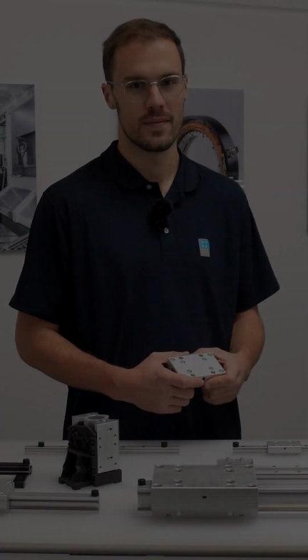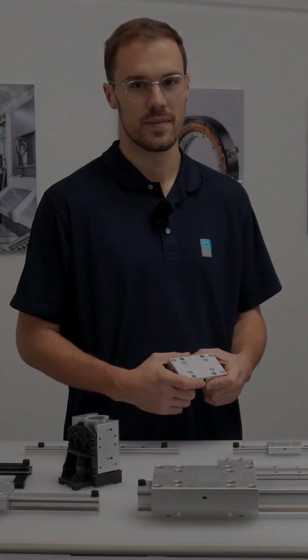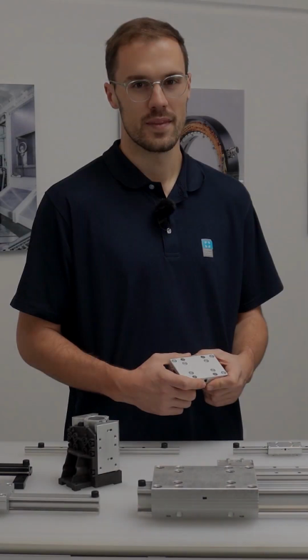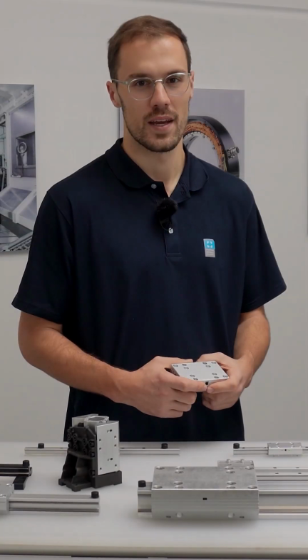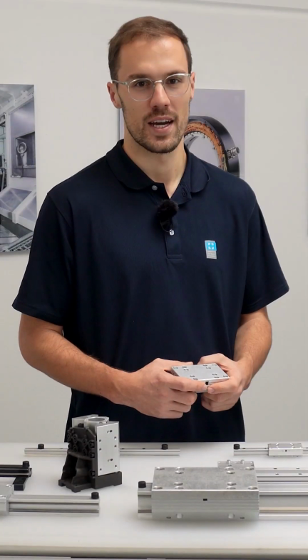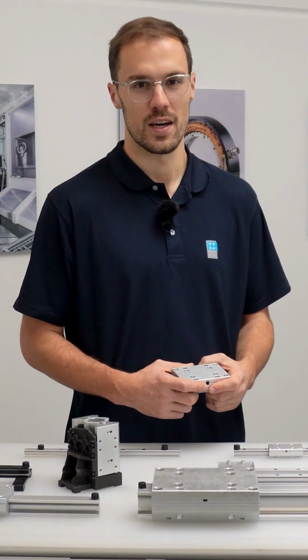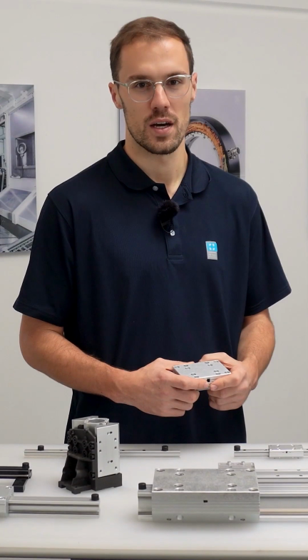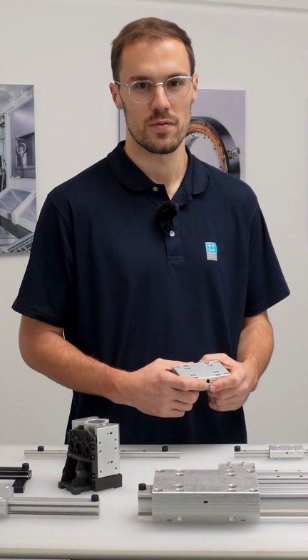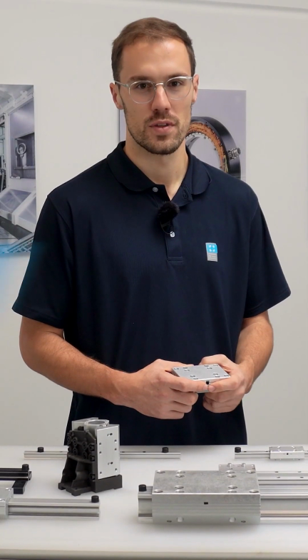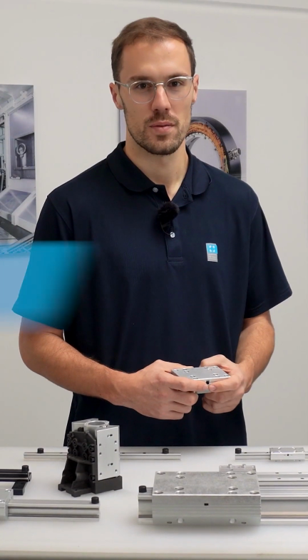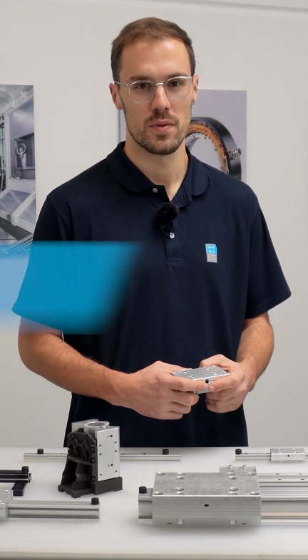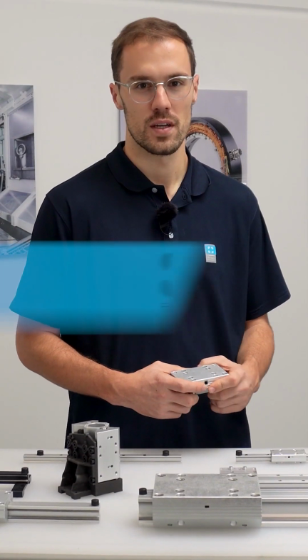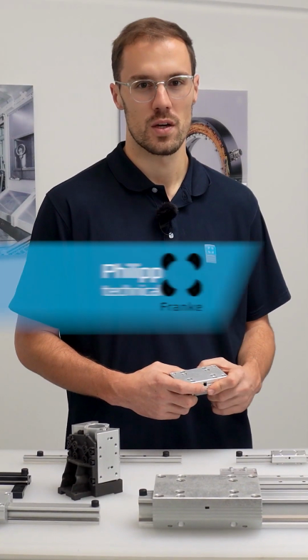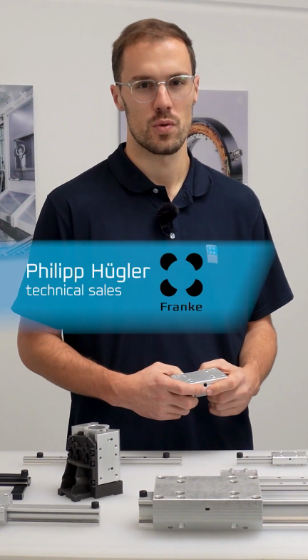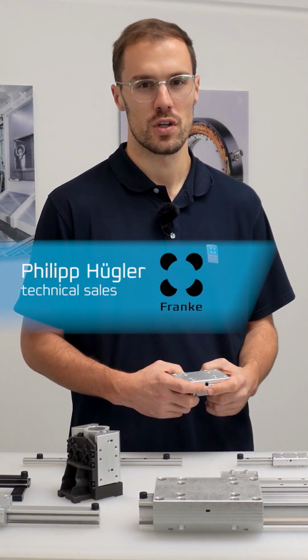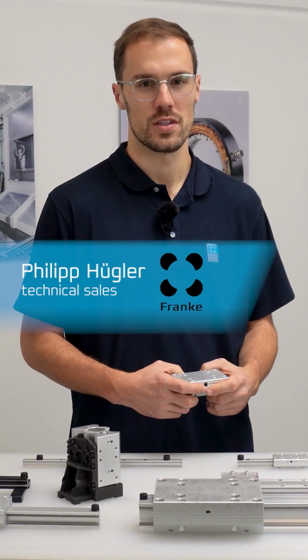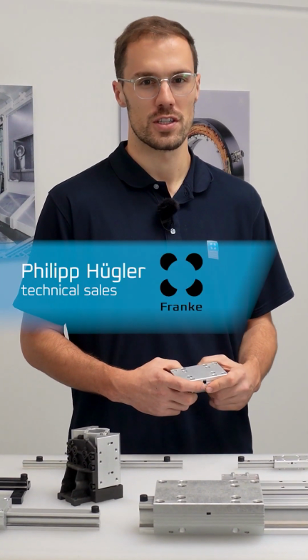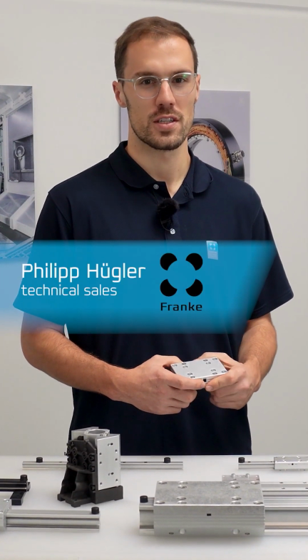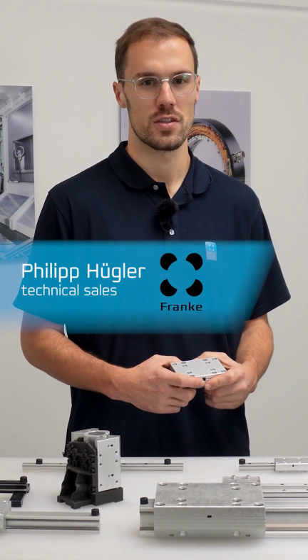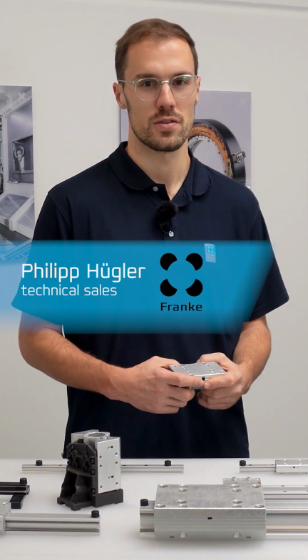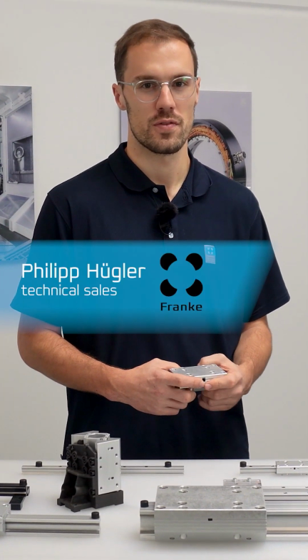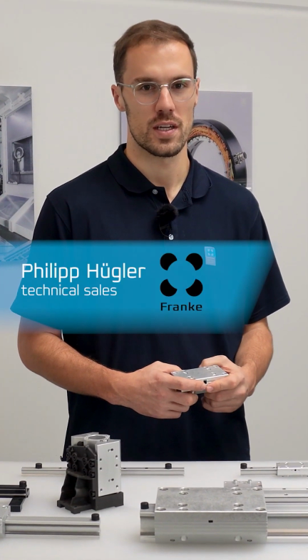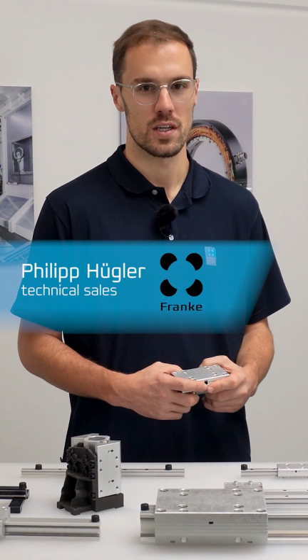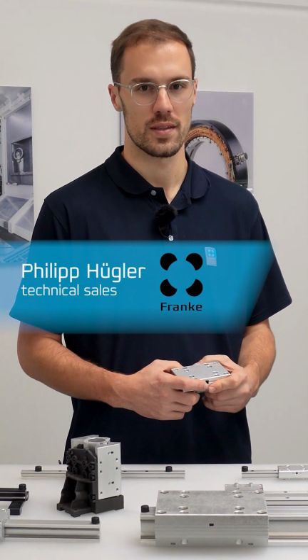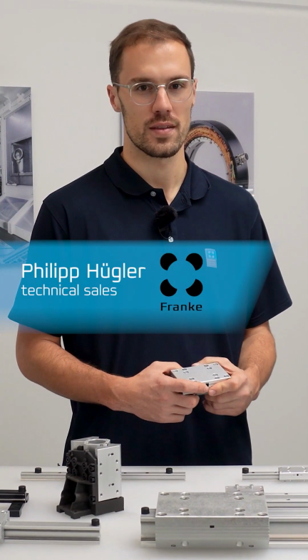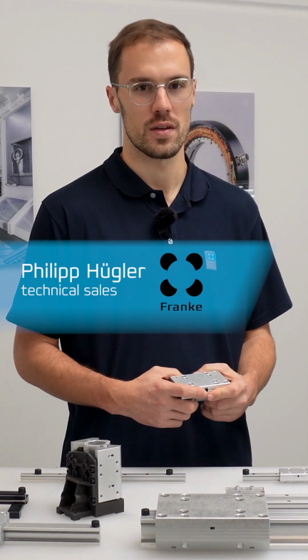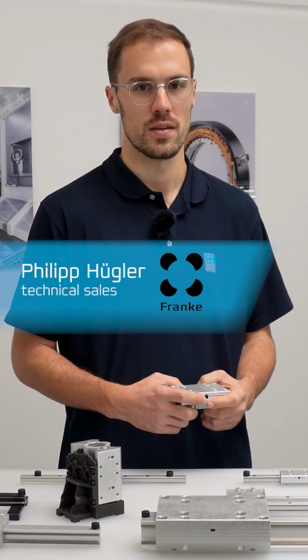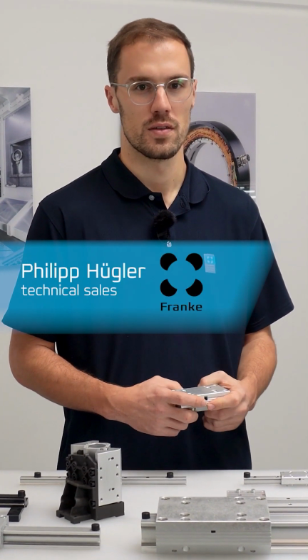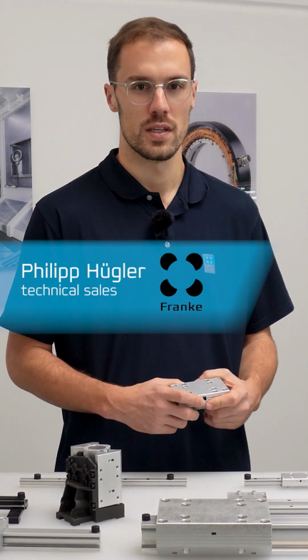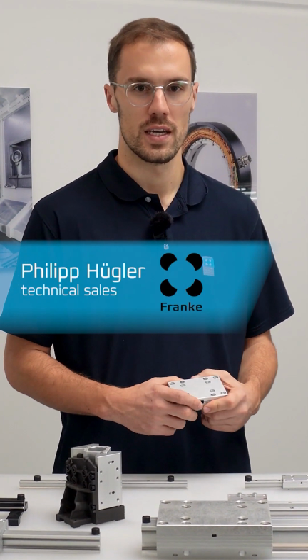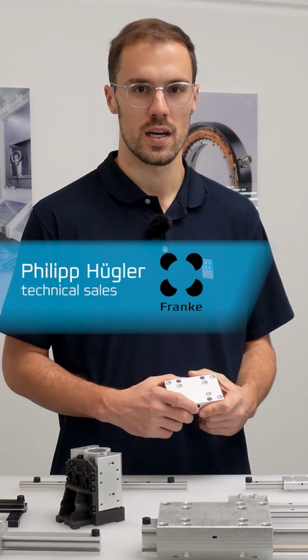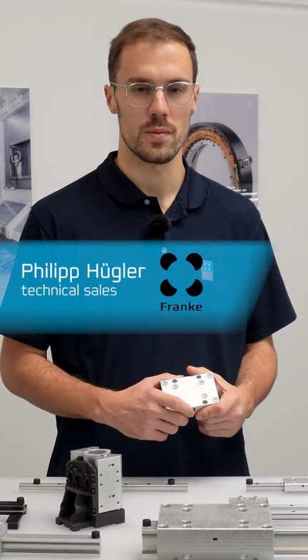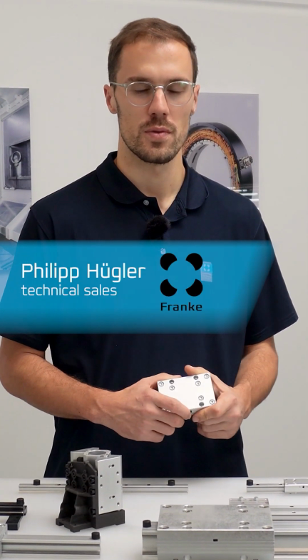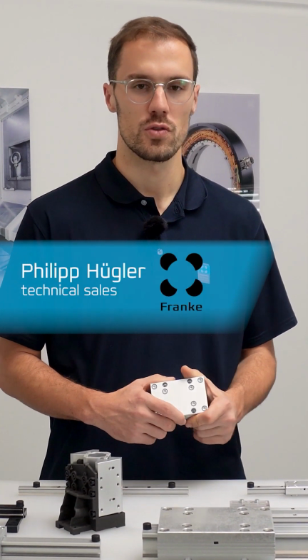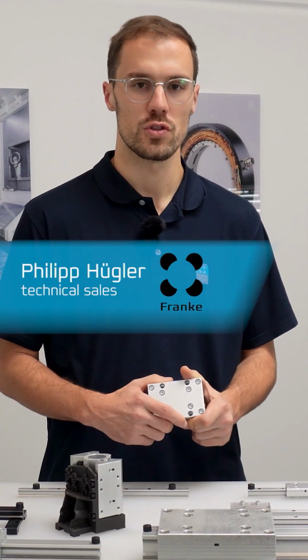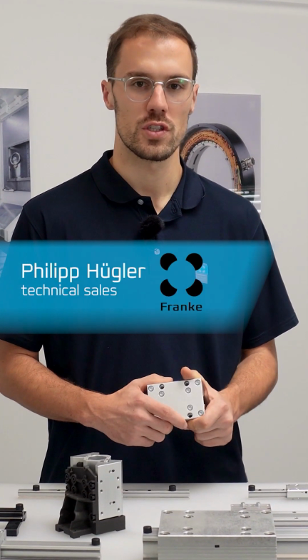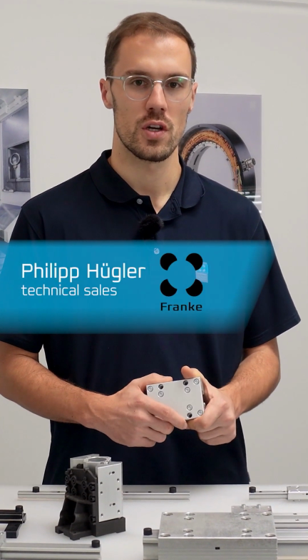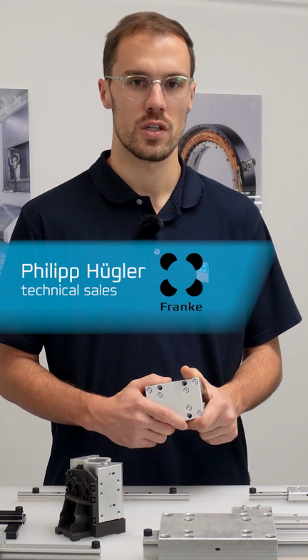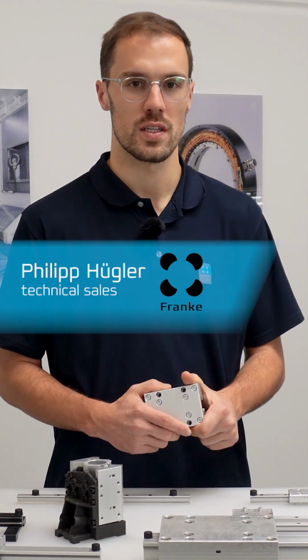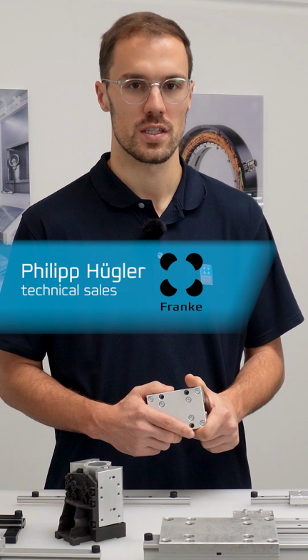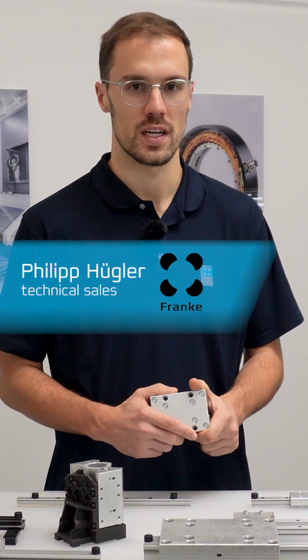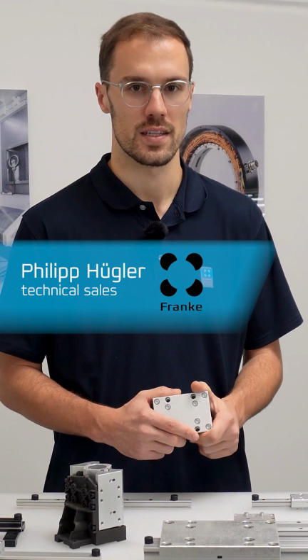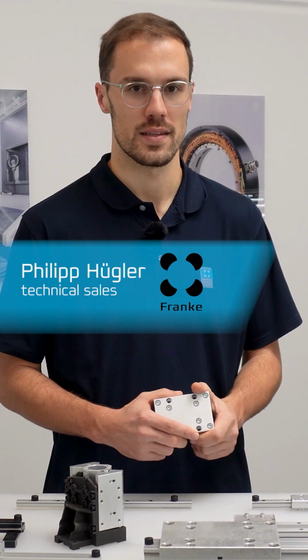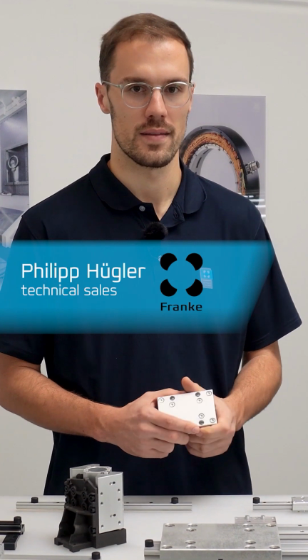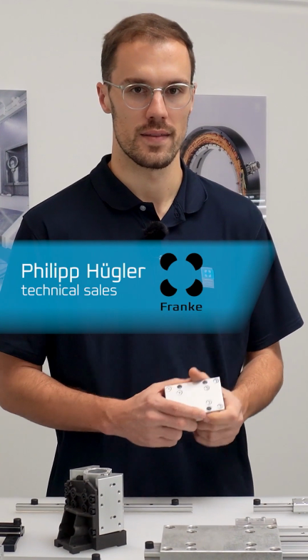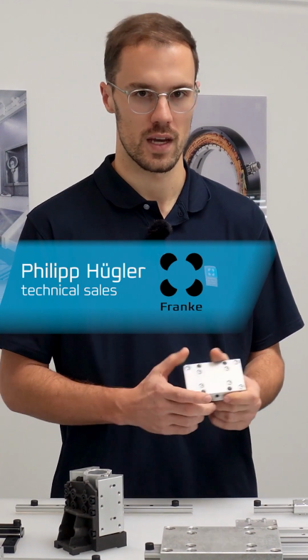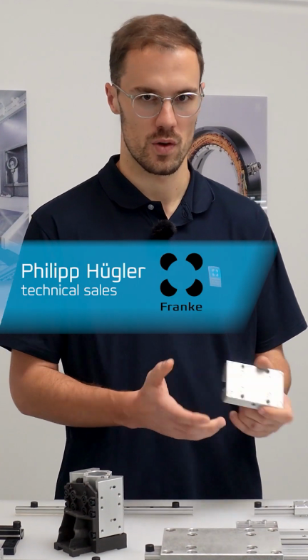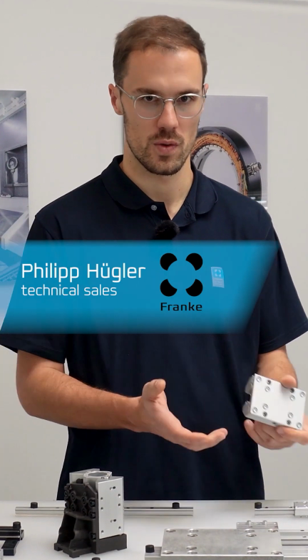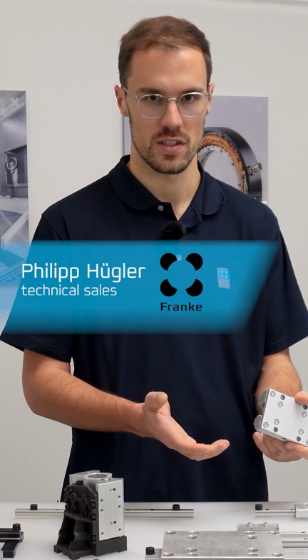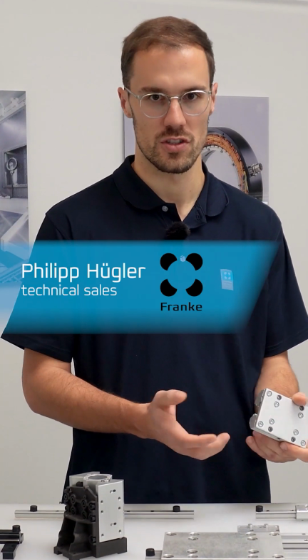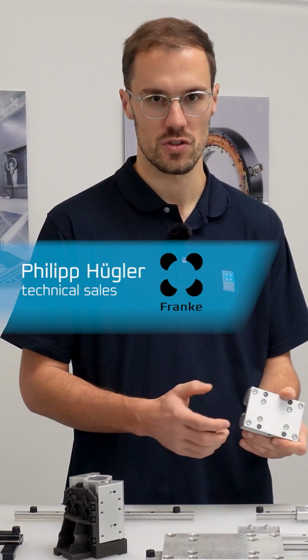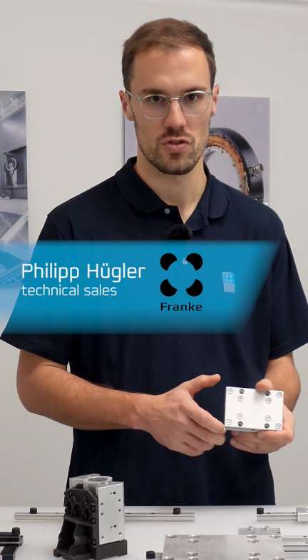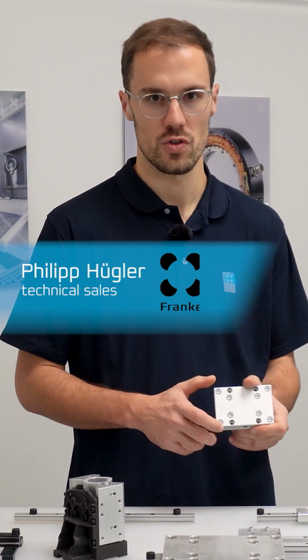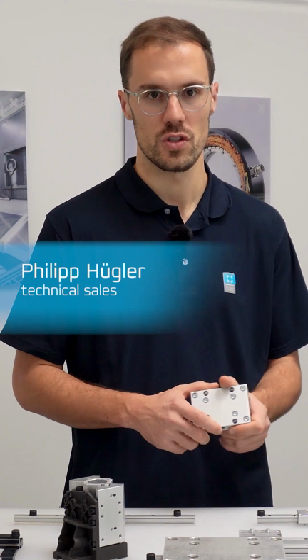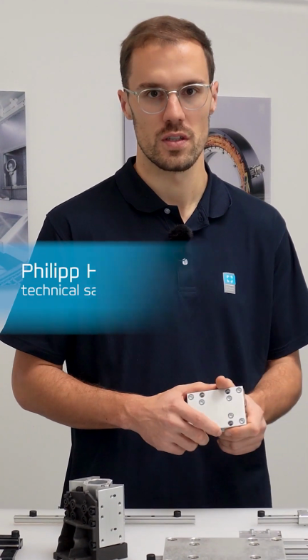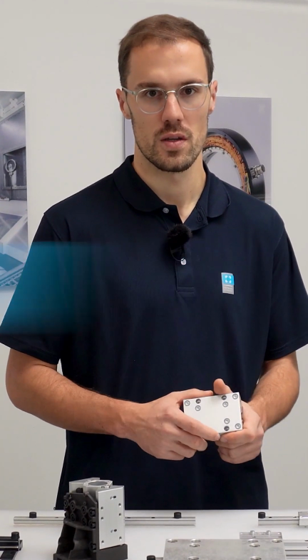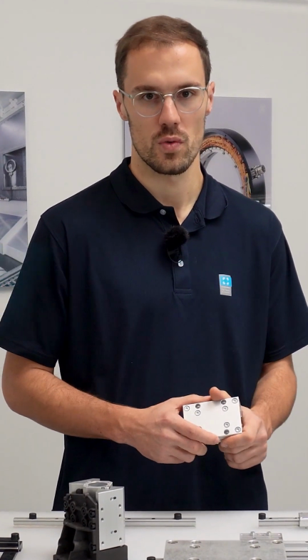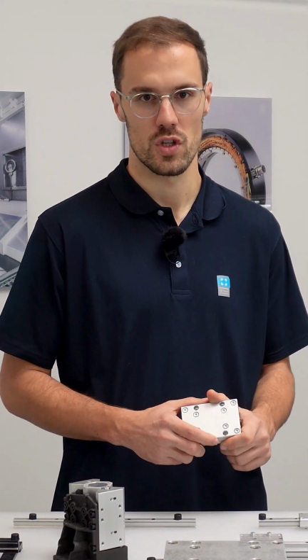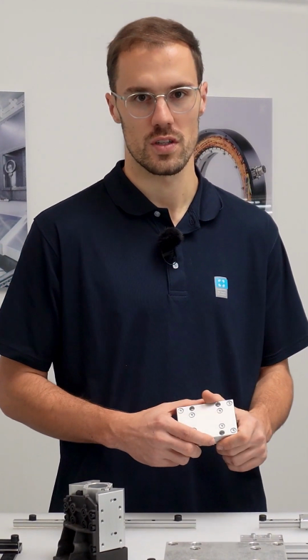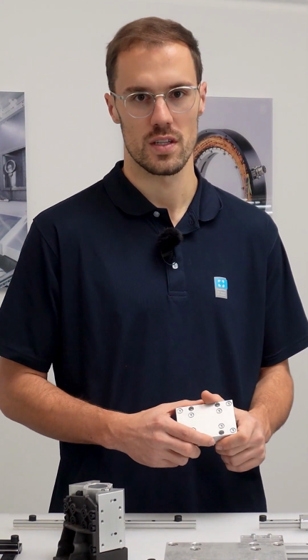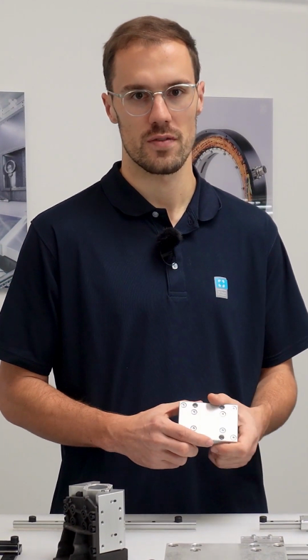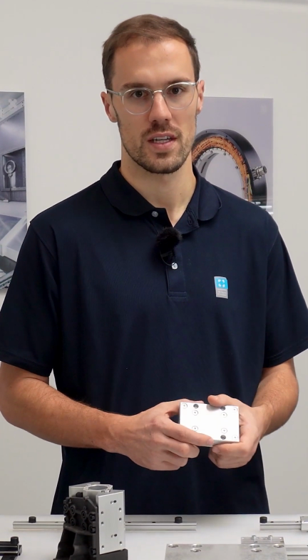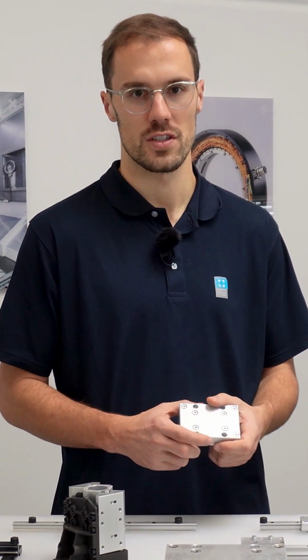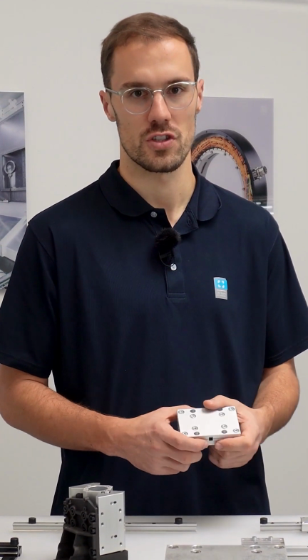Hi, I'm Philip and I work in tech sales at Franca. Today I'm introducing our linear guide — how are these constructed and what are their advantages?